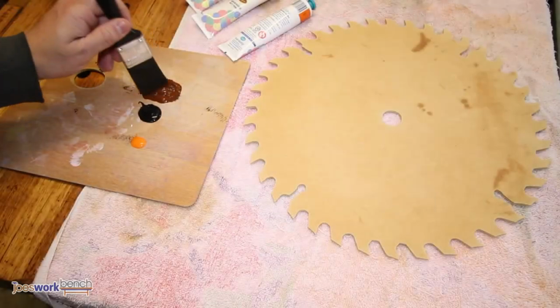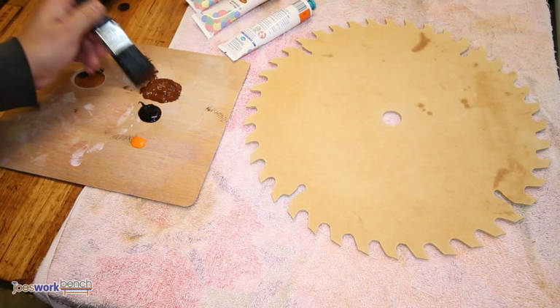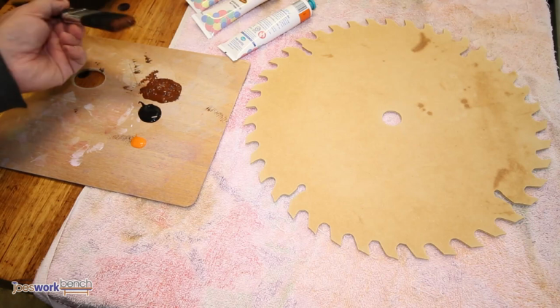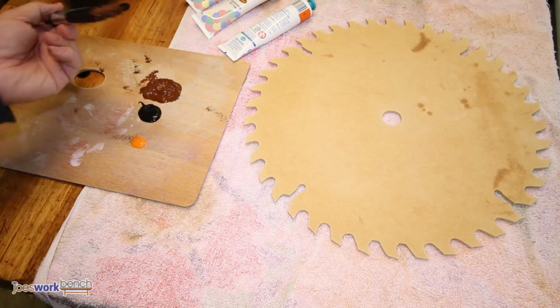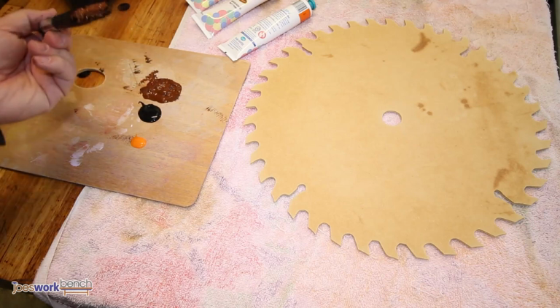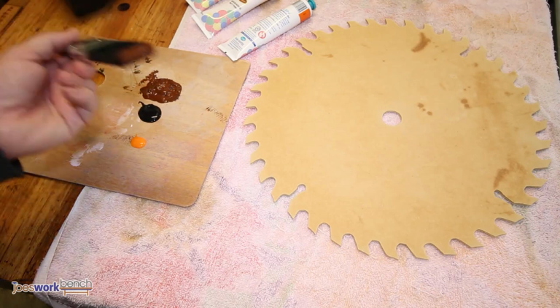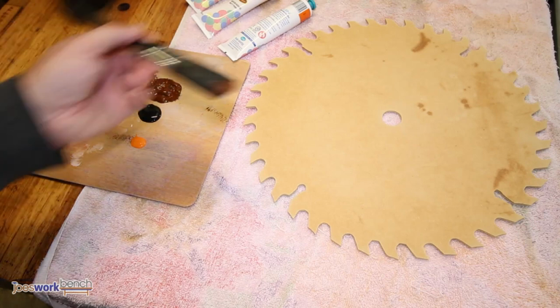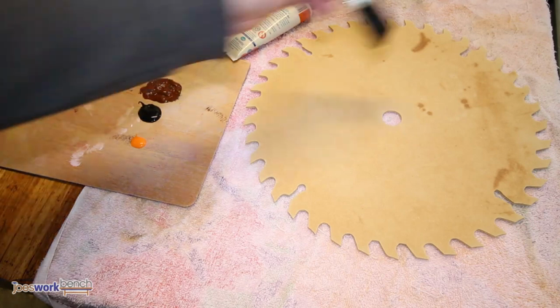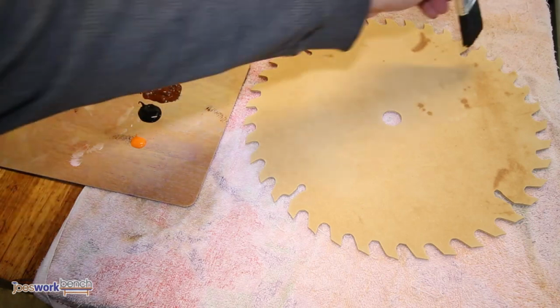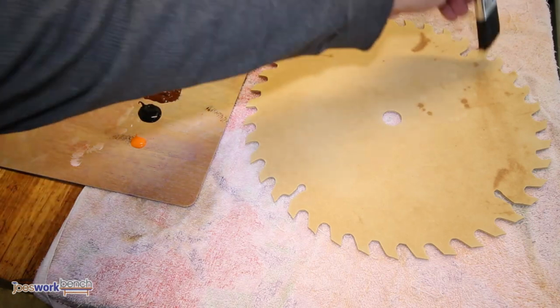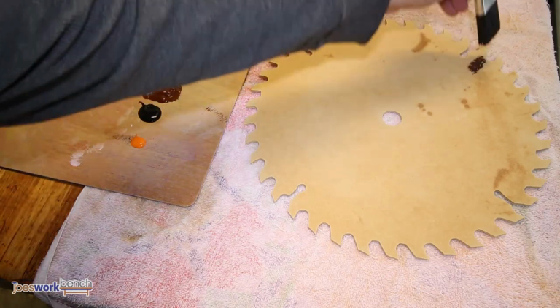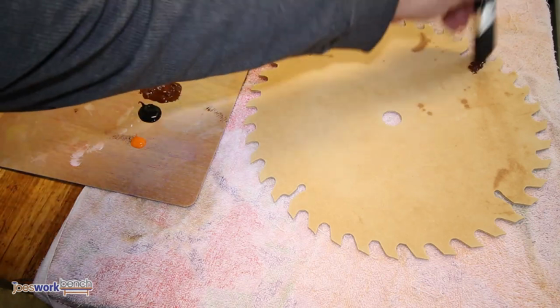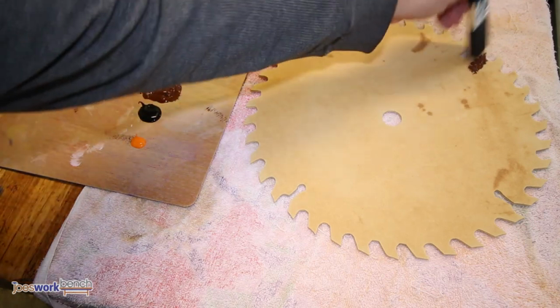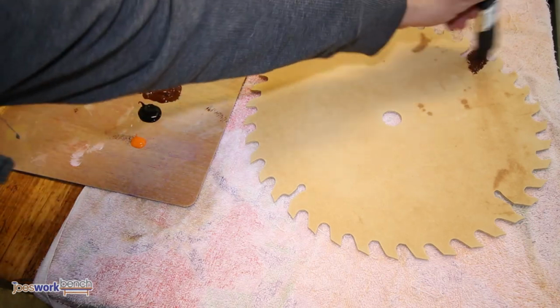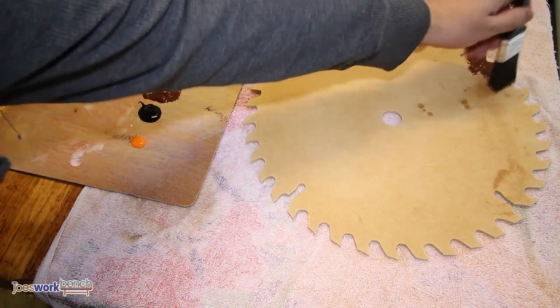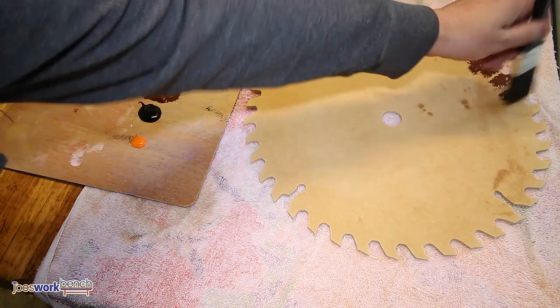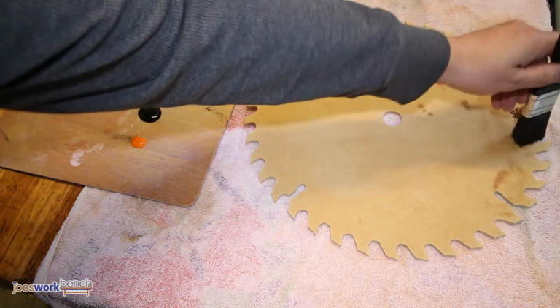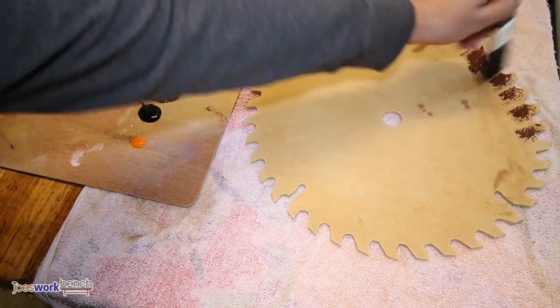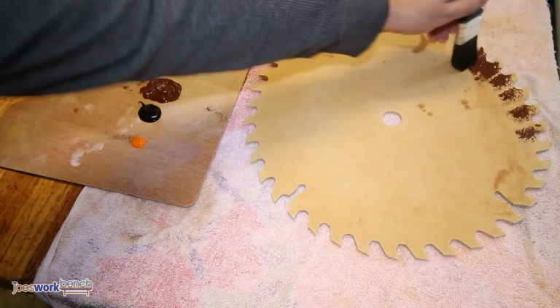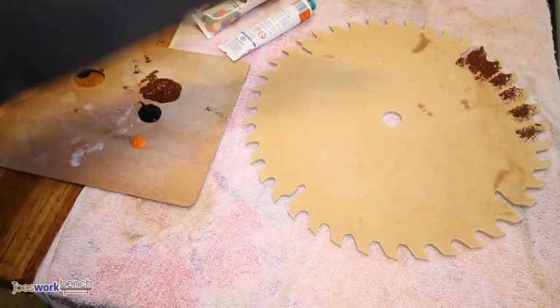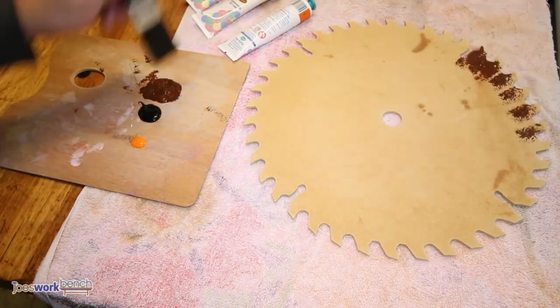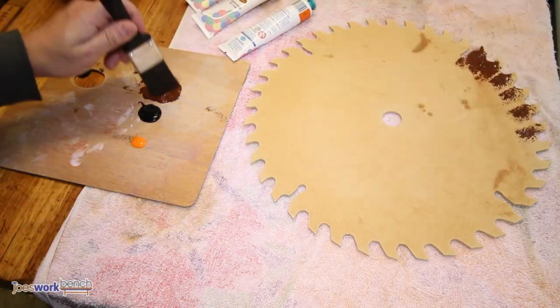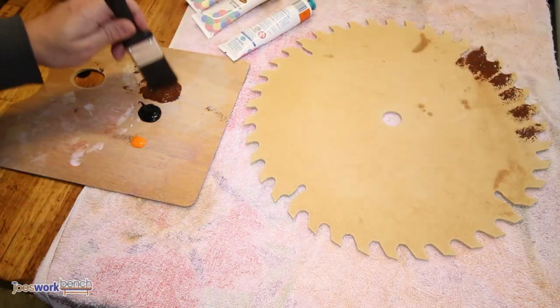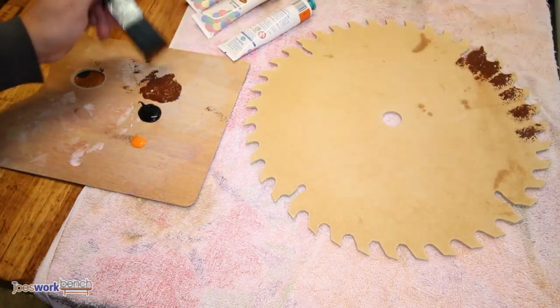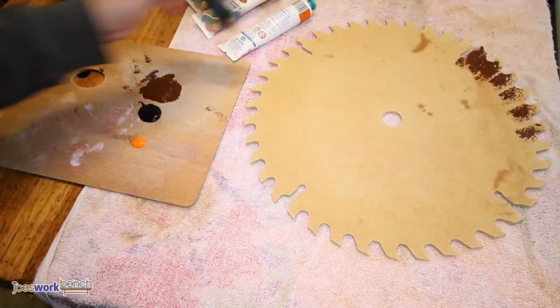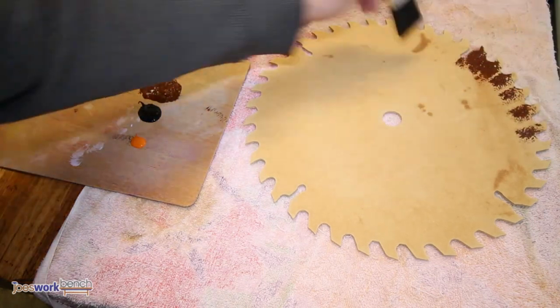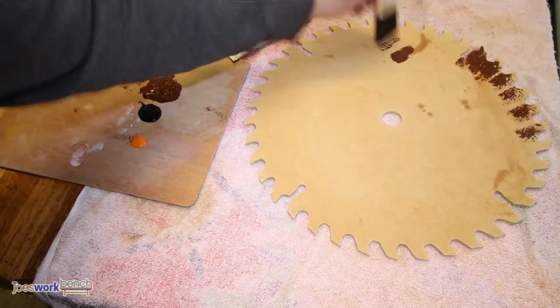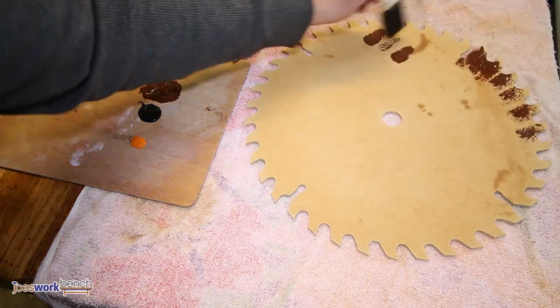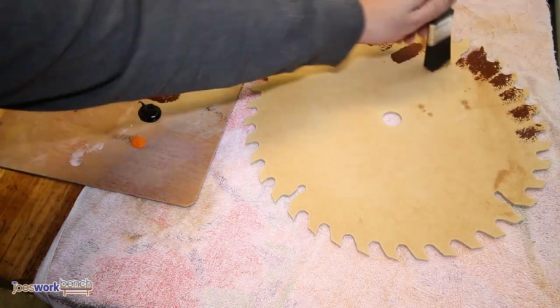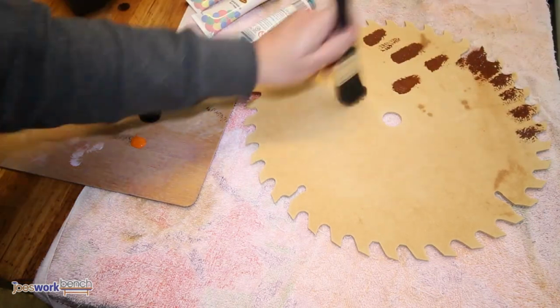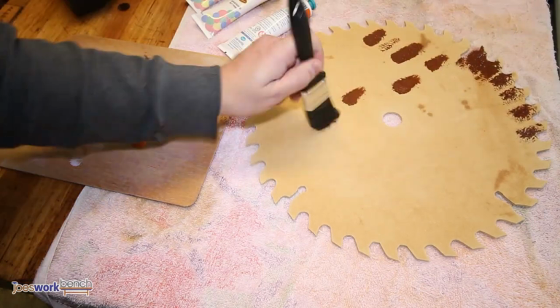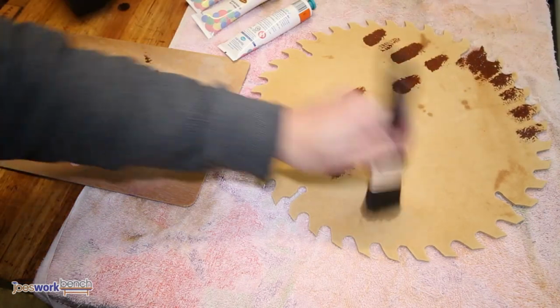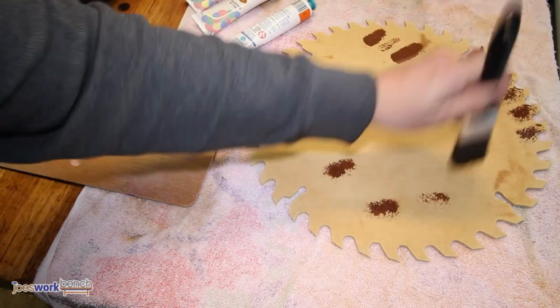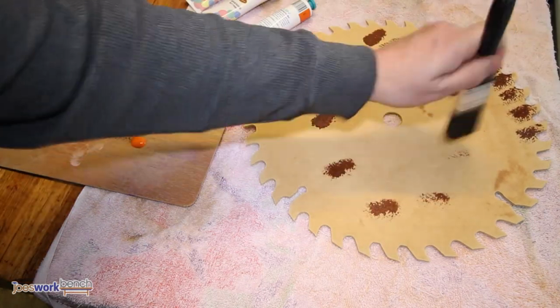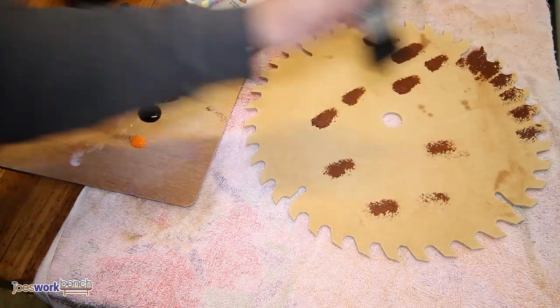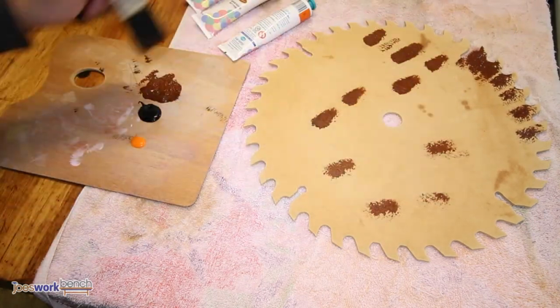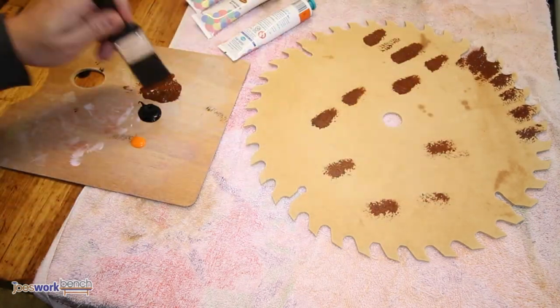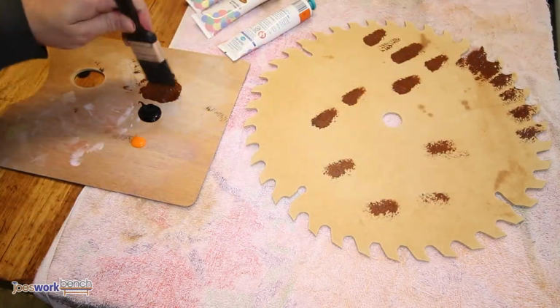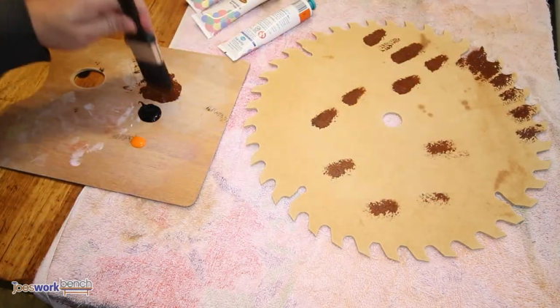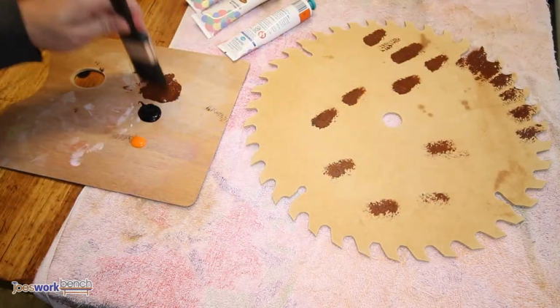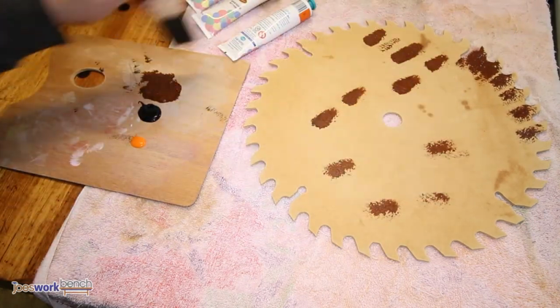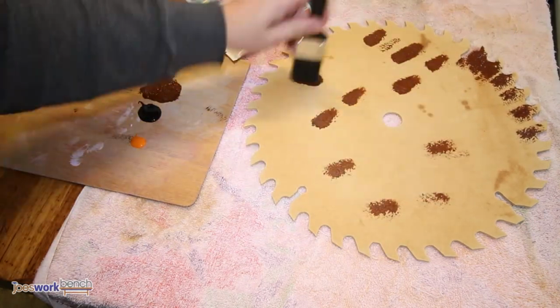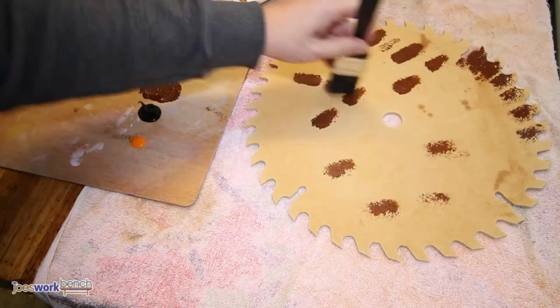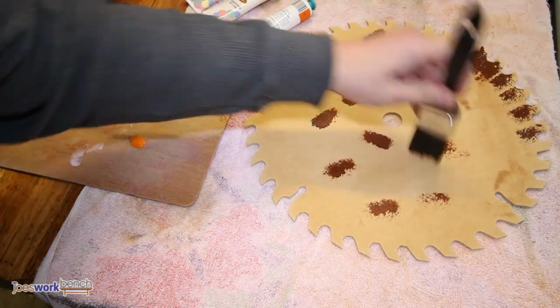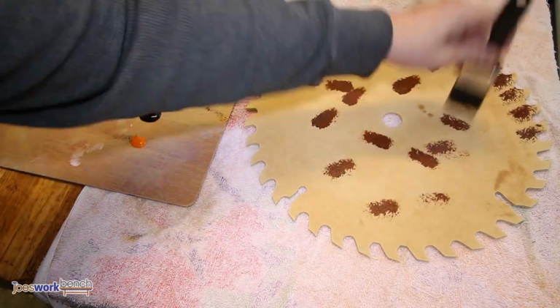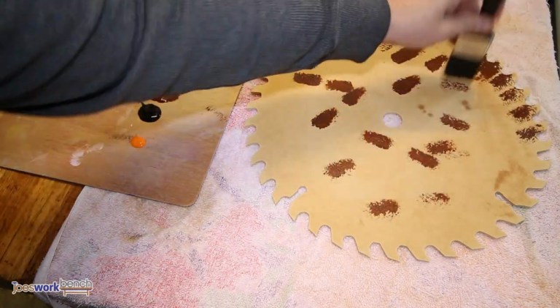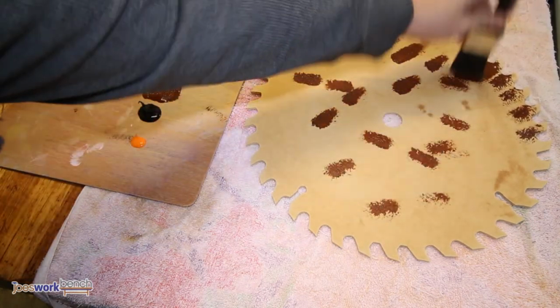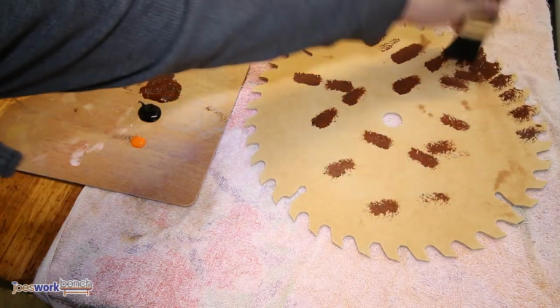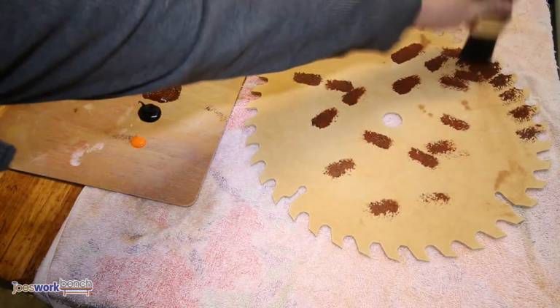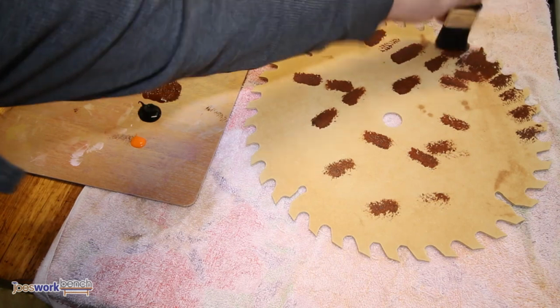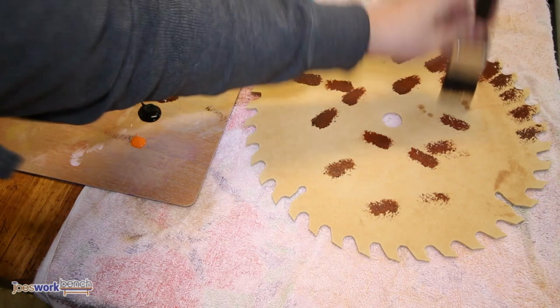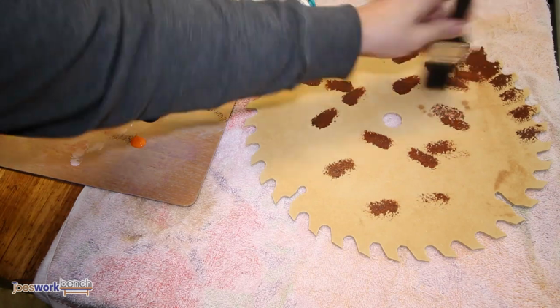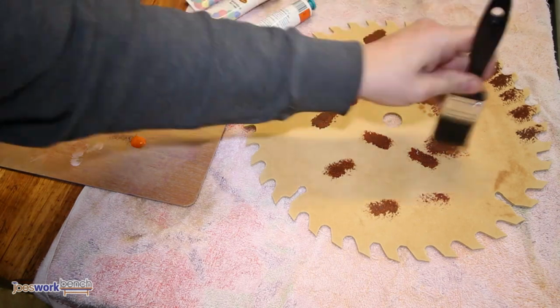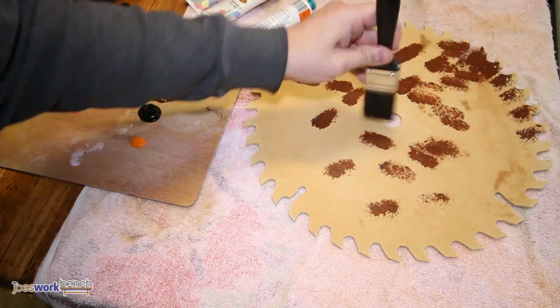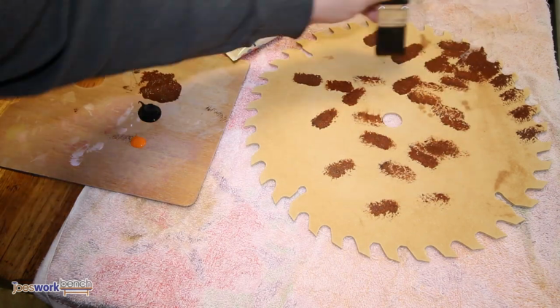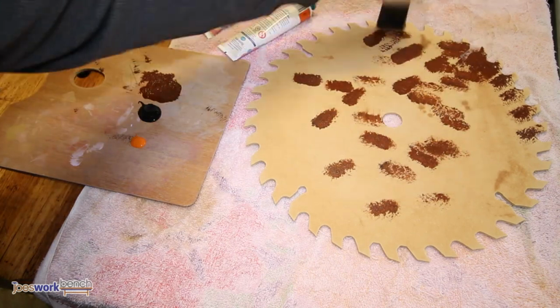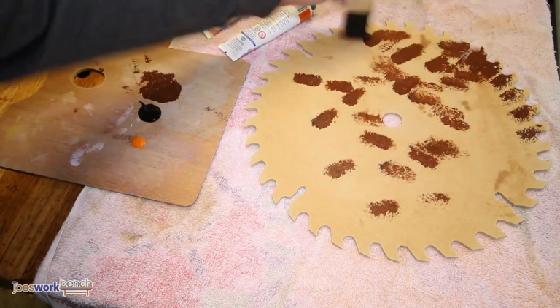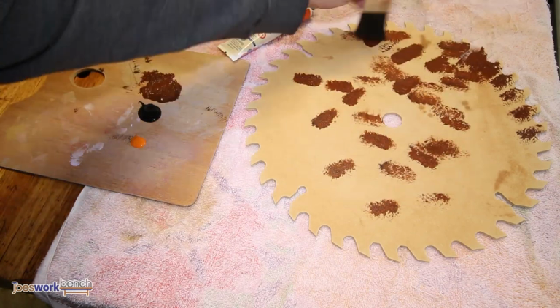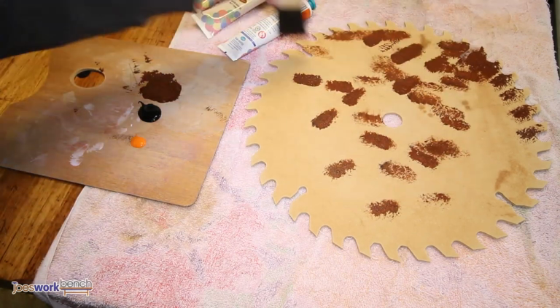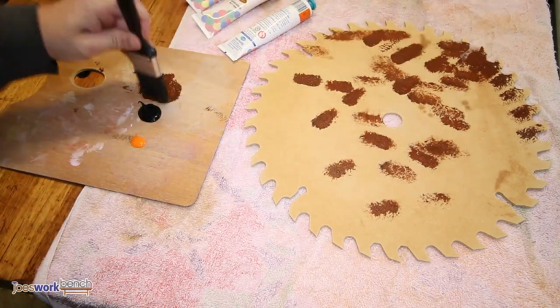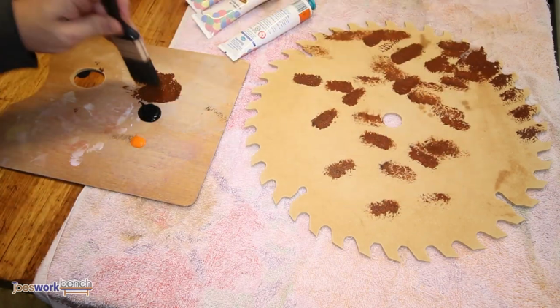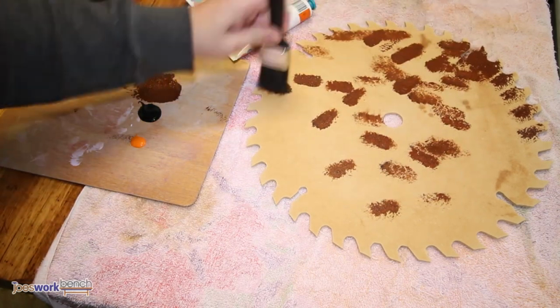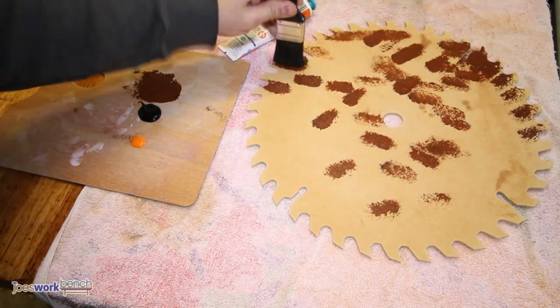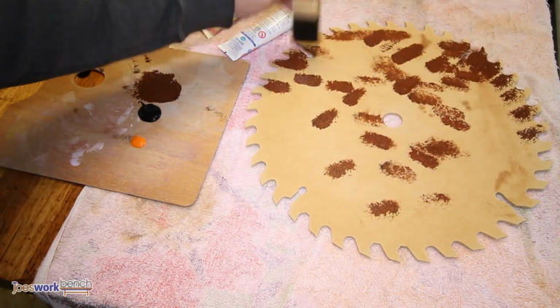First lay down a generous coat of brown paint. Dab the finish, don't brush it. You want the texture that dabbing adds to the piece.